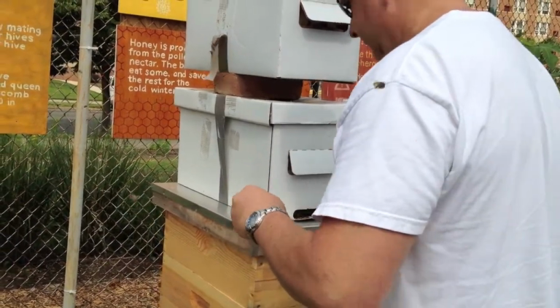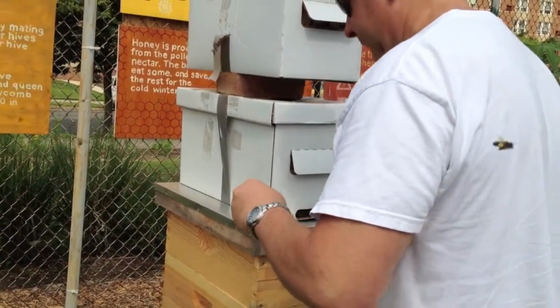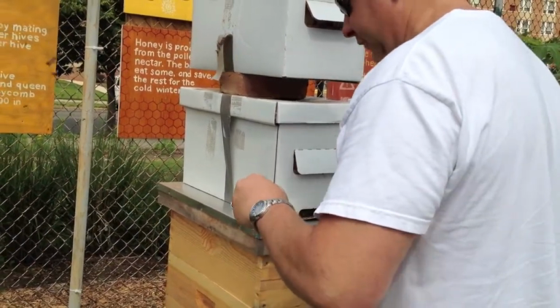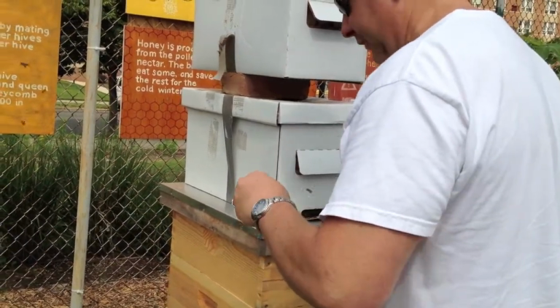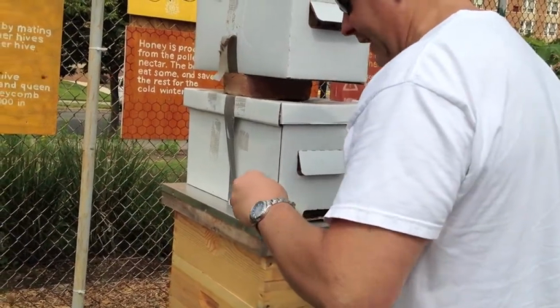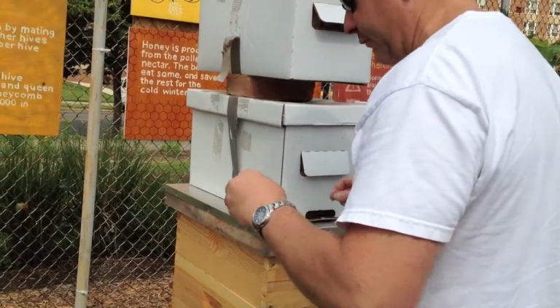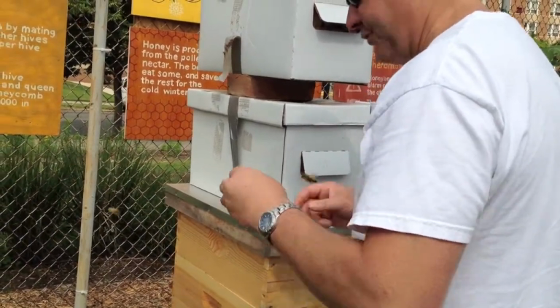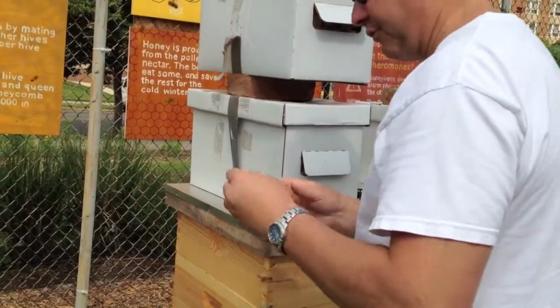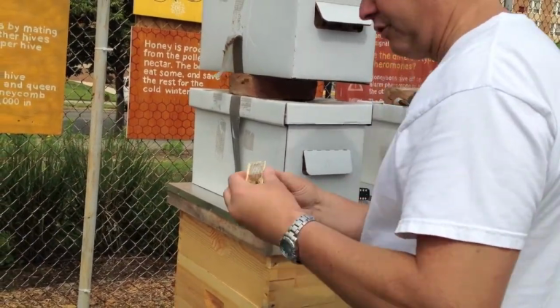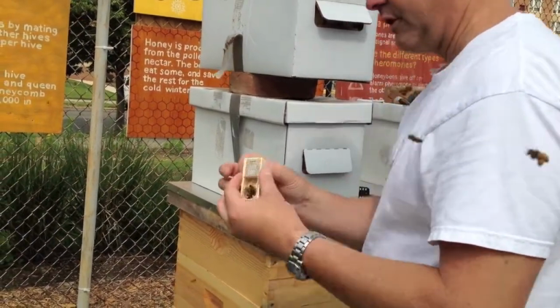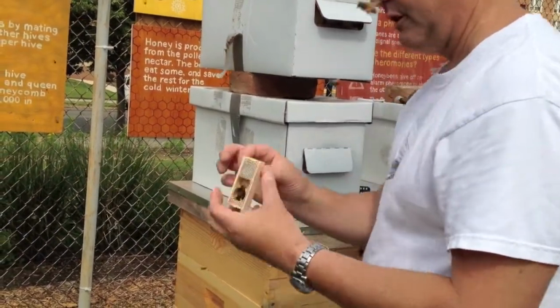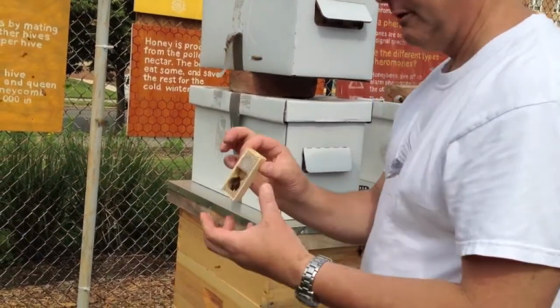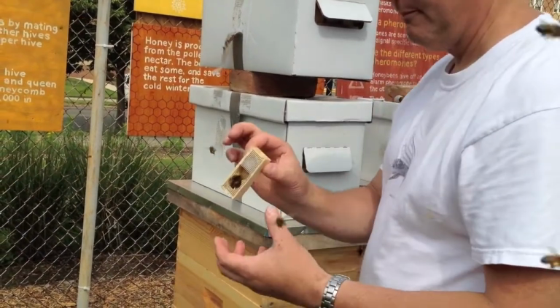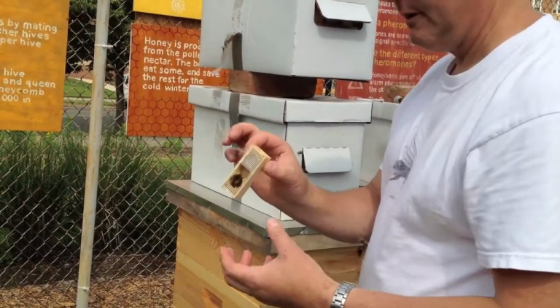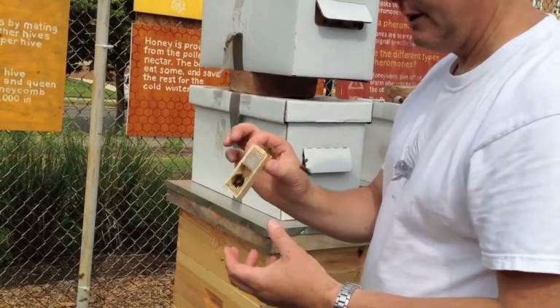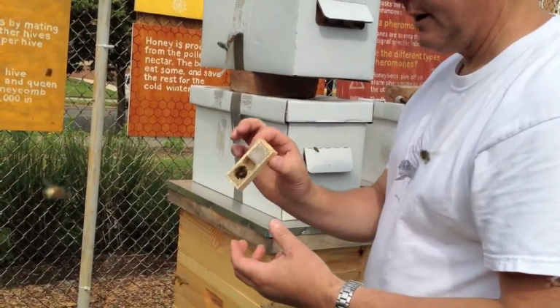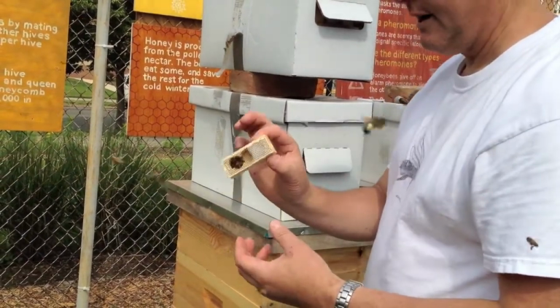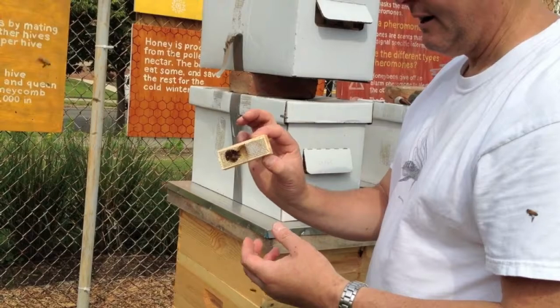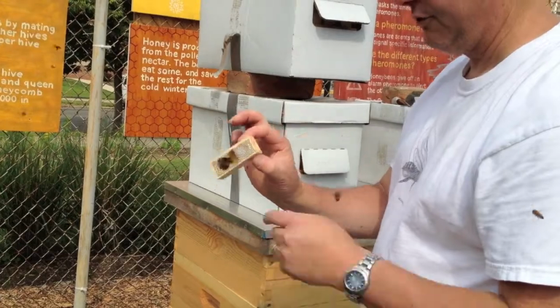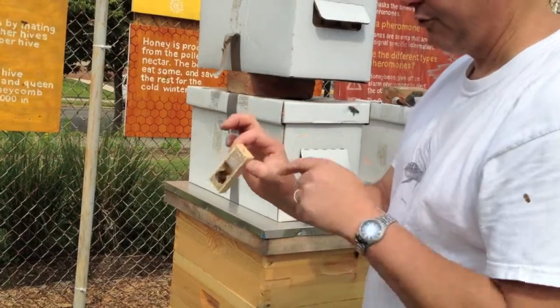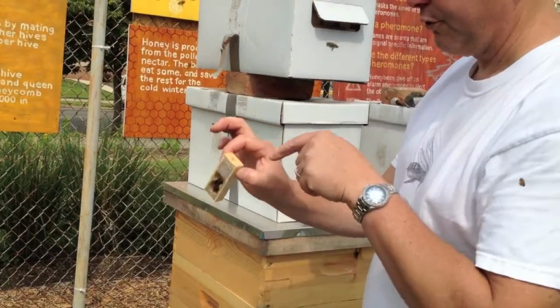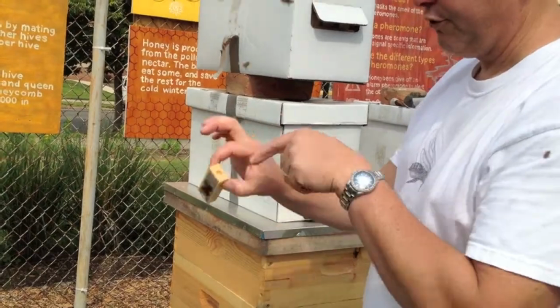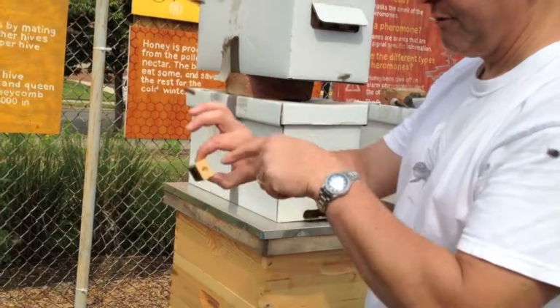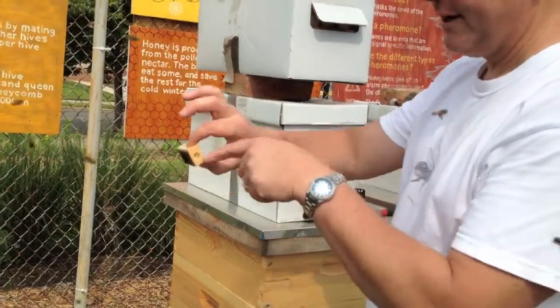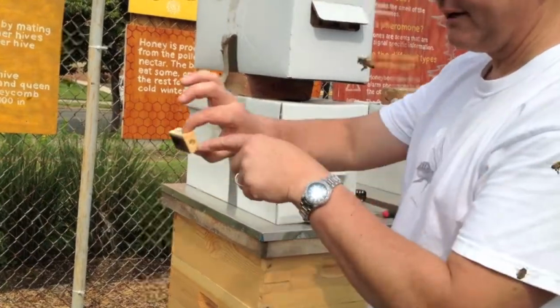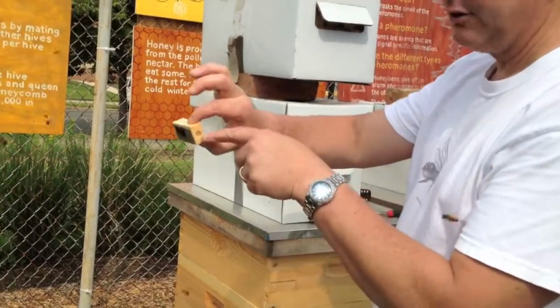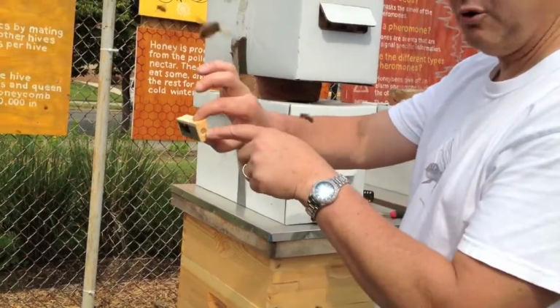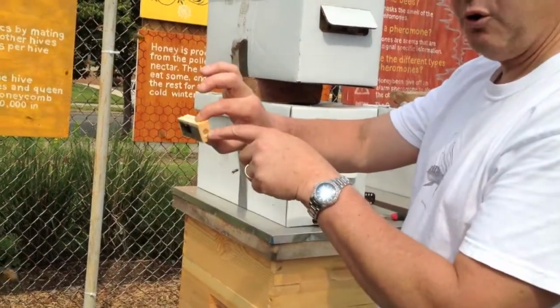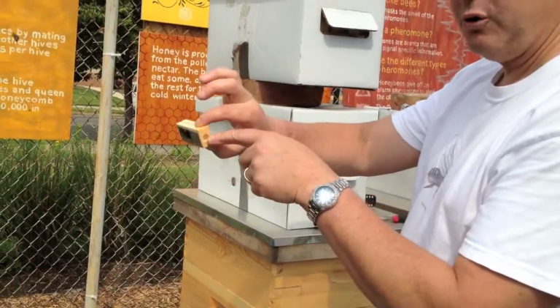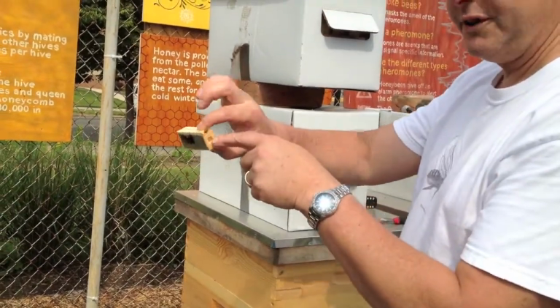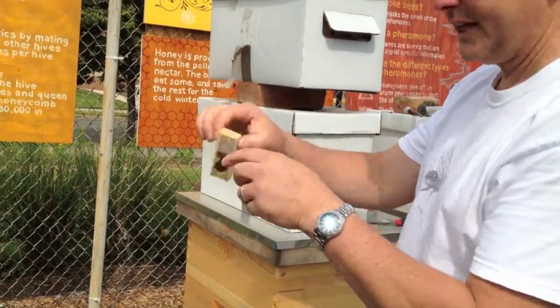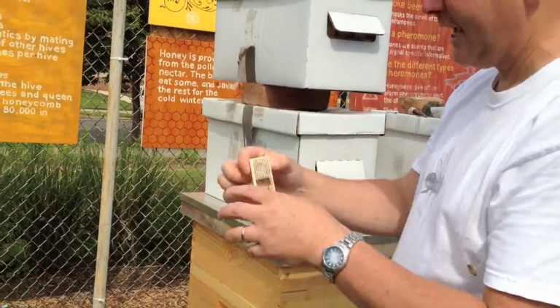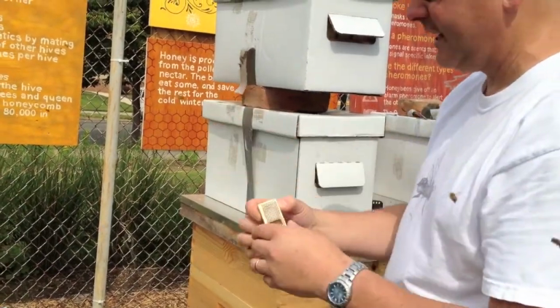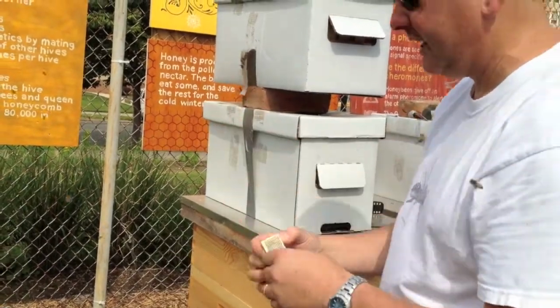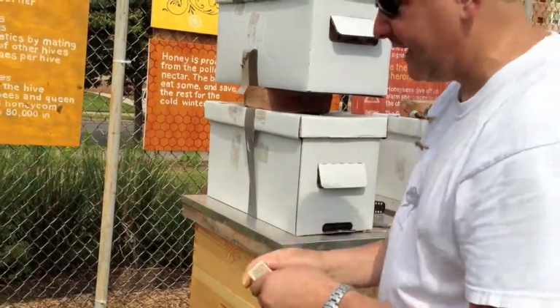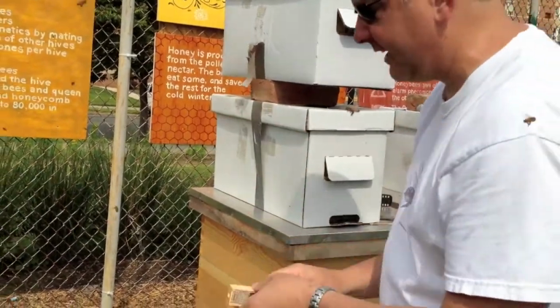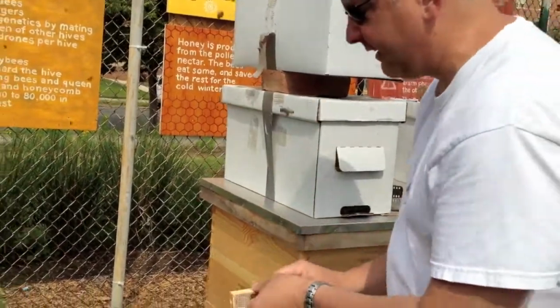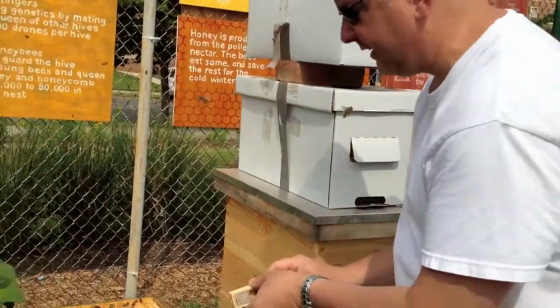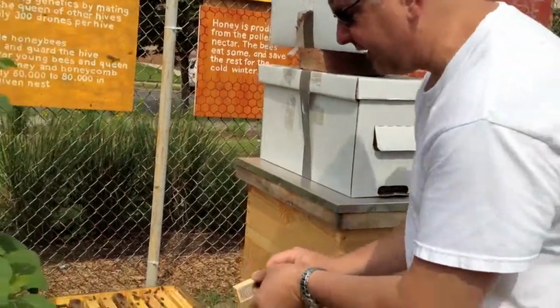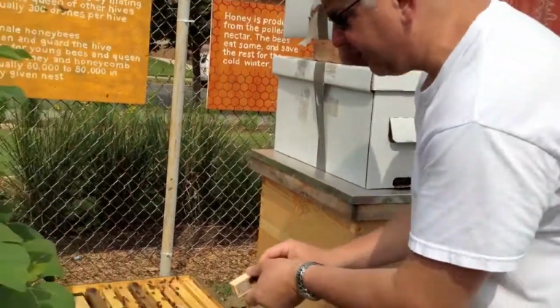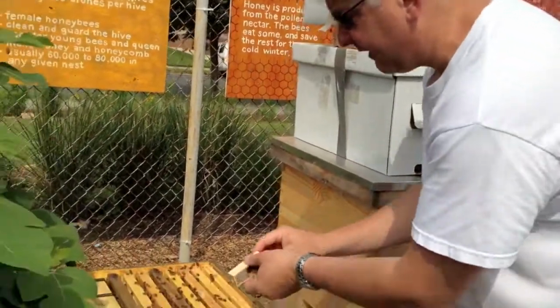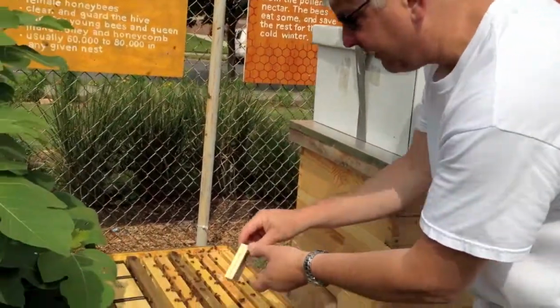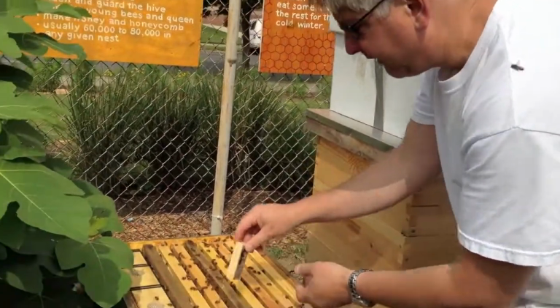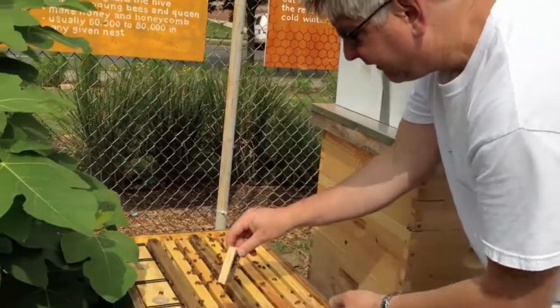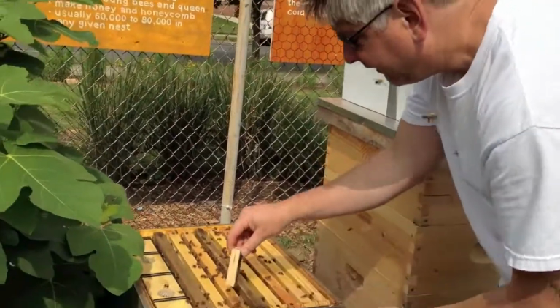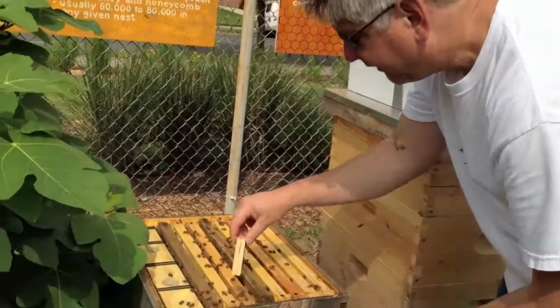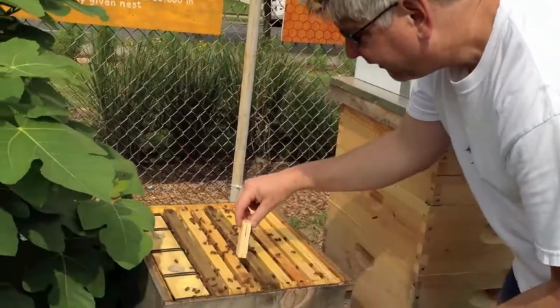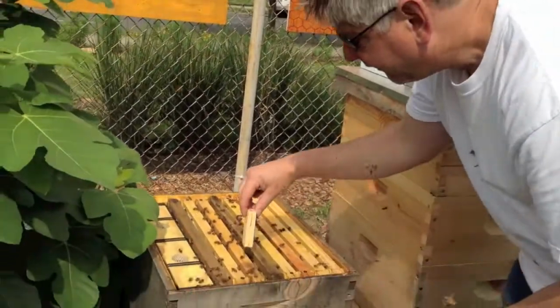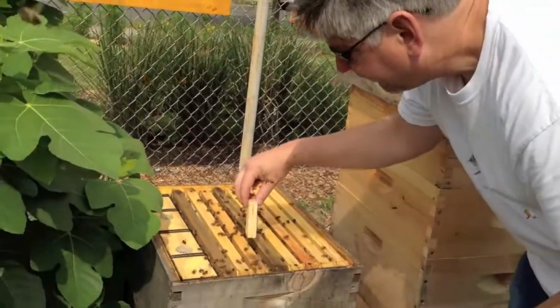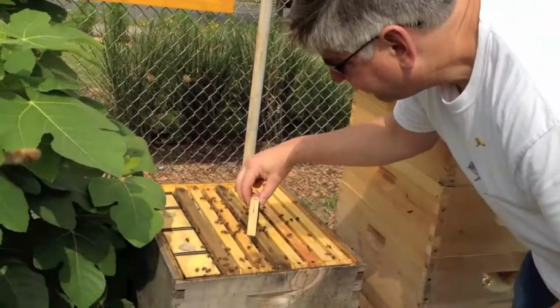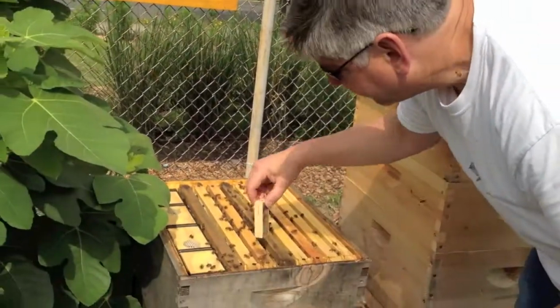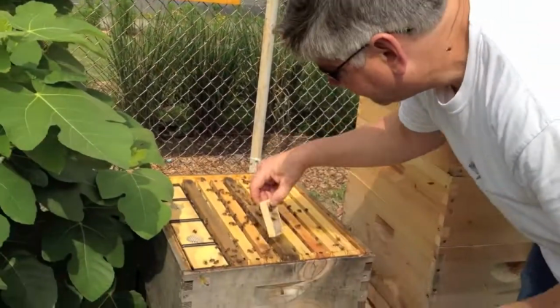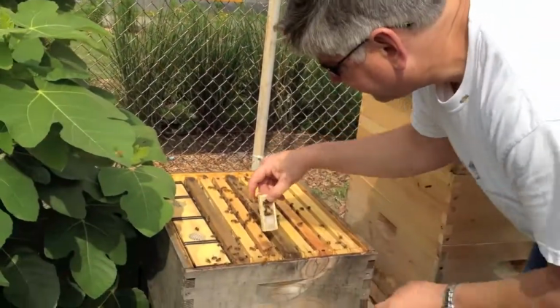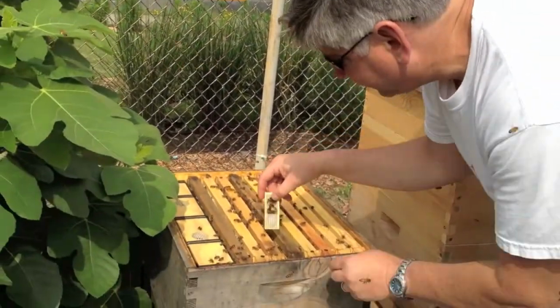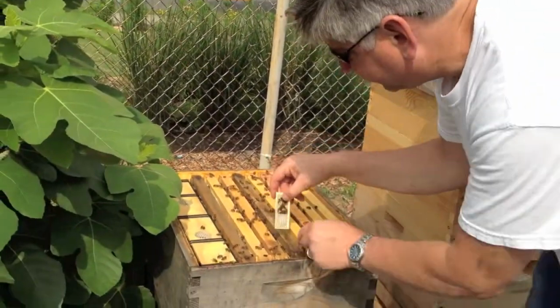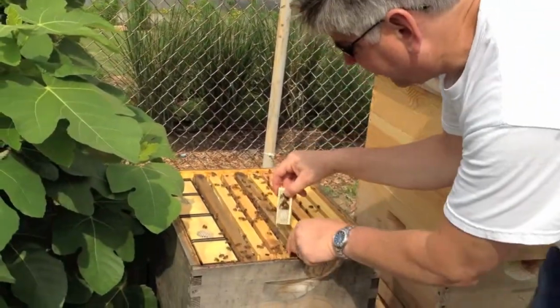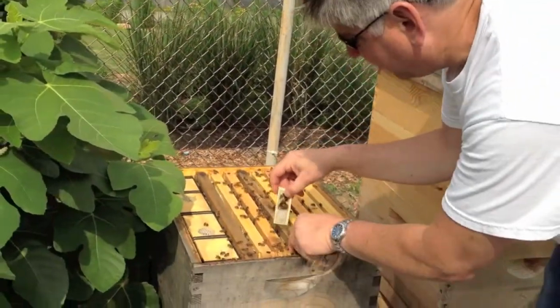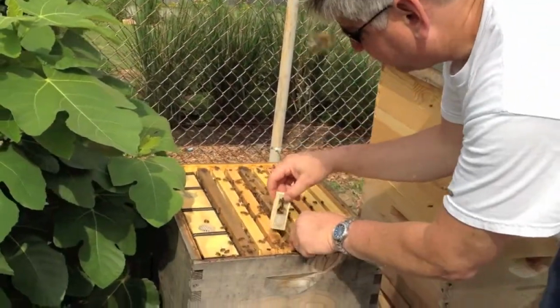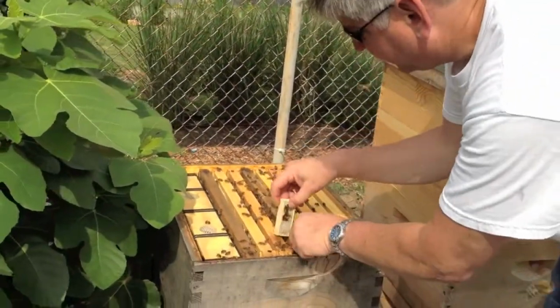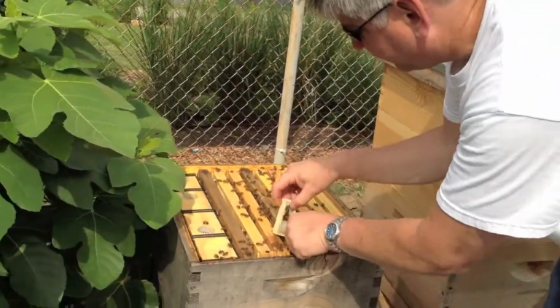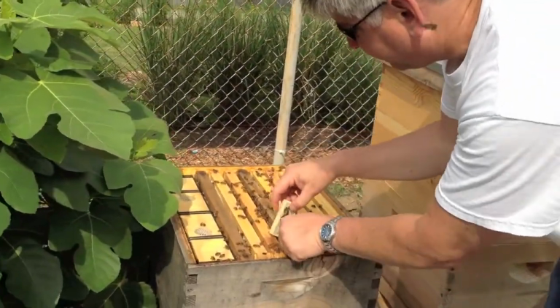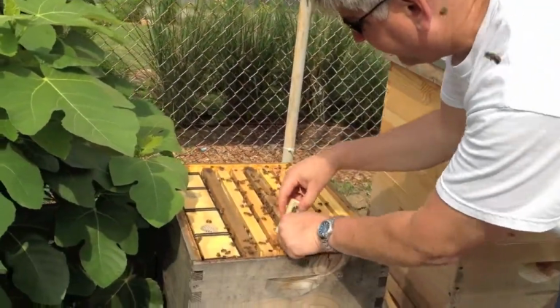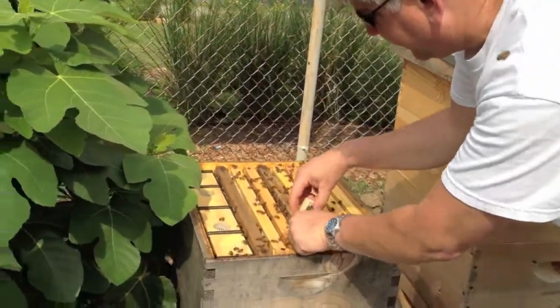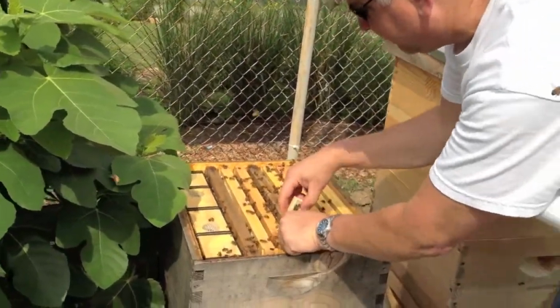We just took a screw to make a little hole in the candy end, then put the cage down between the frames.